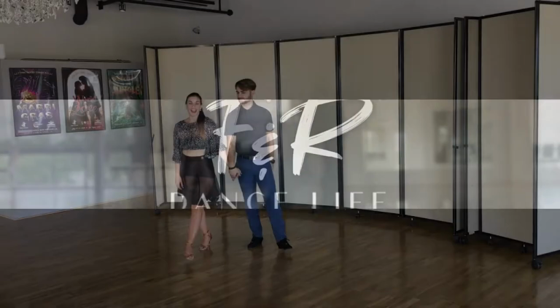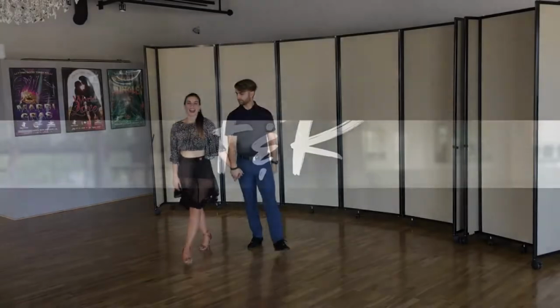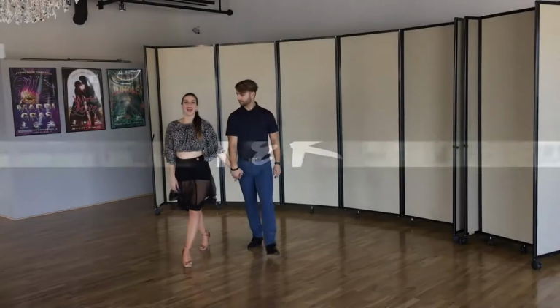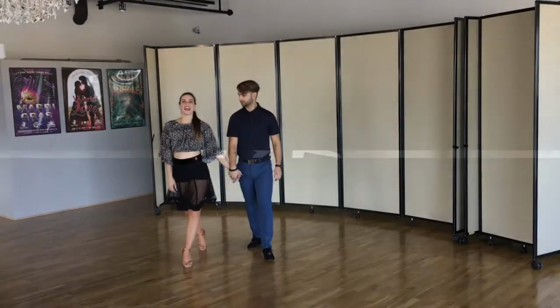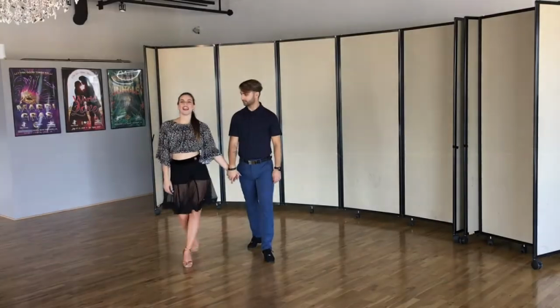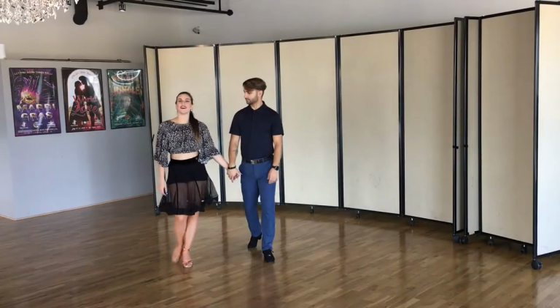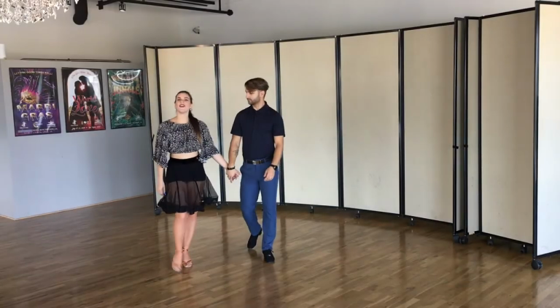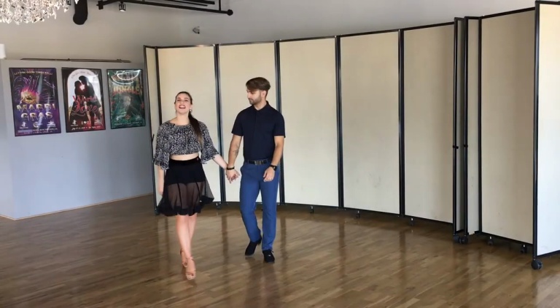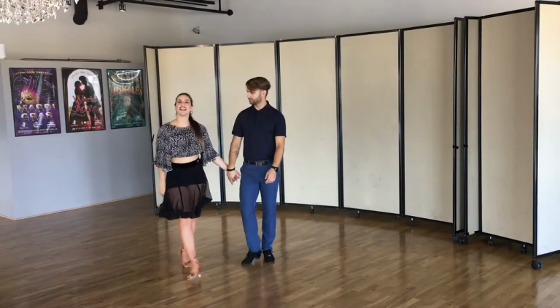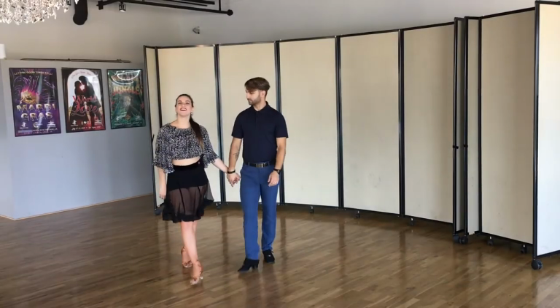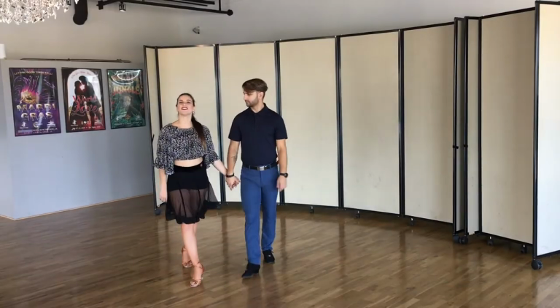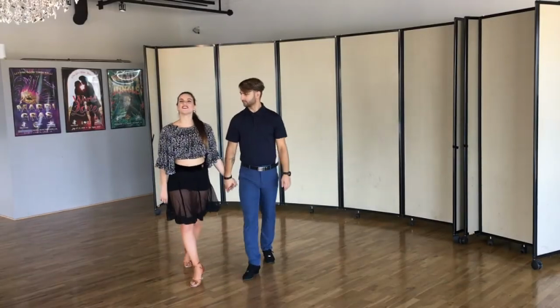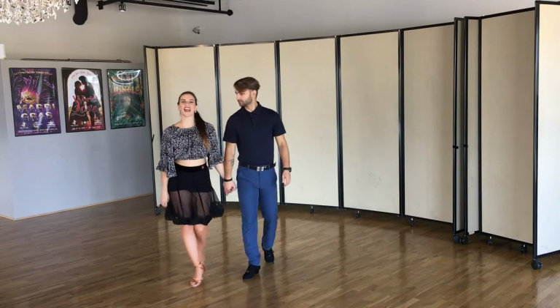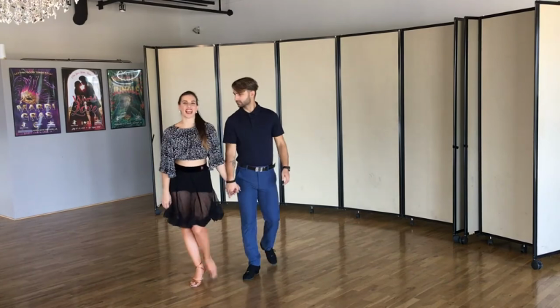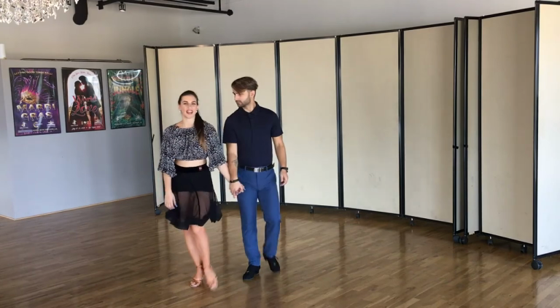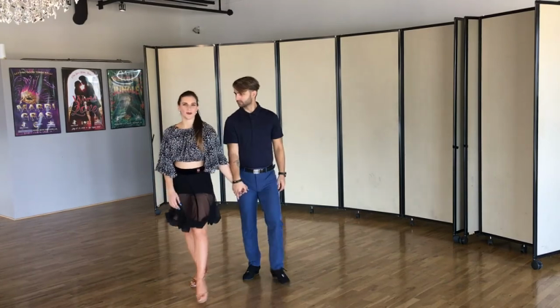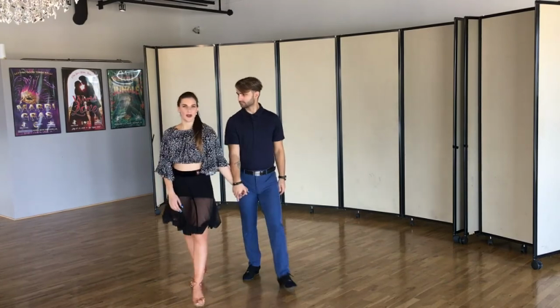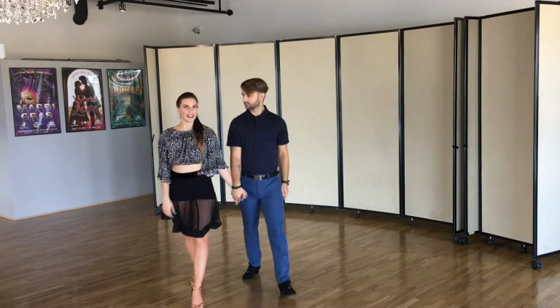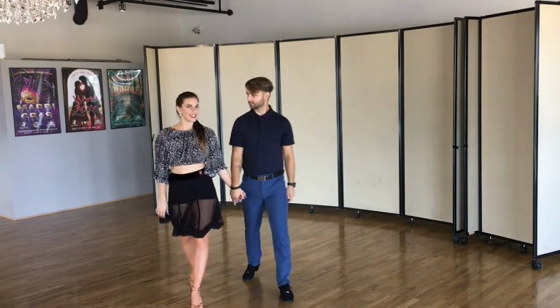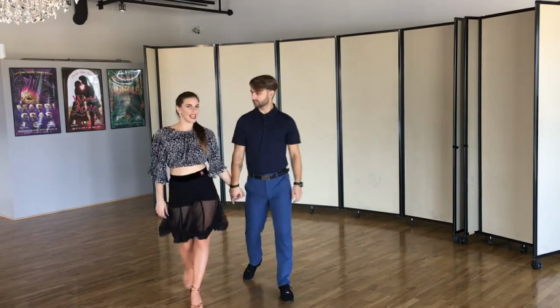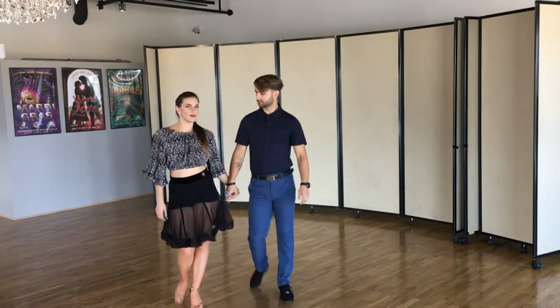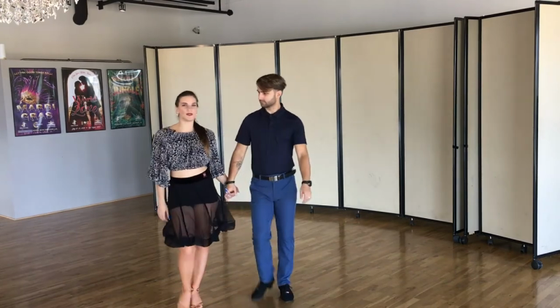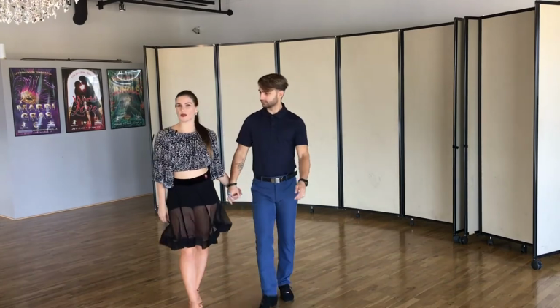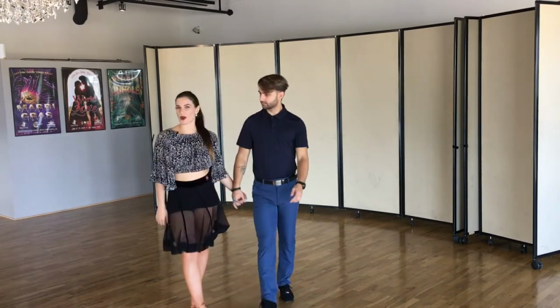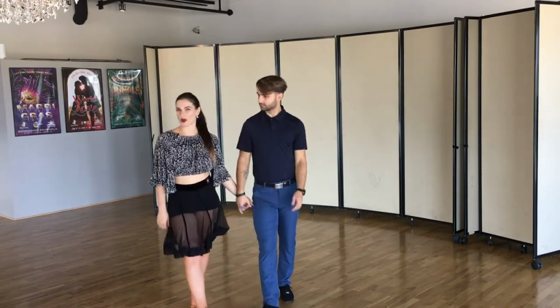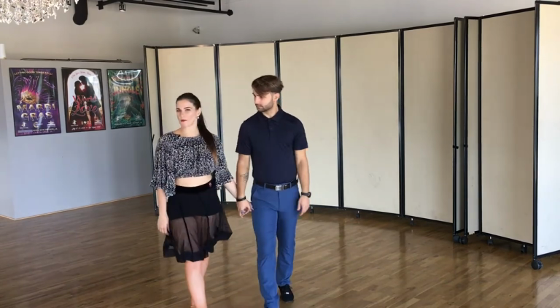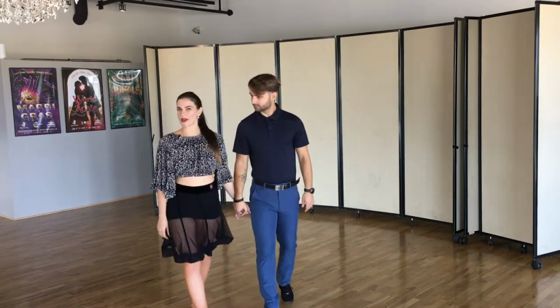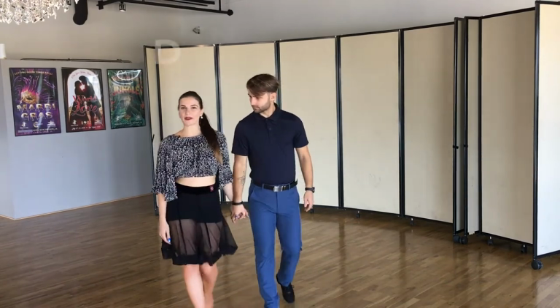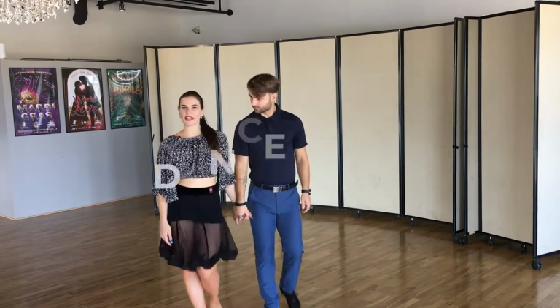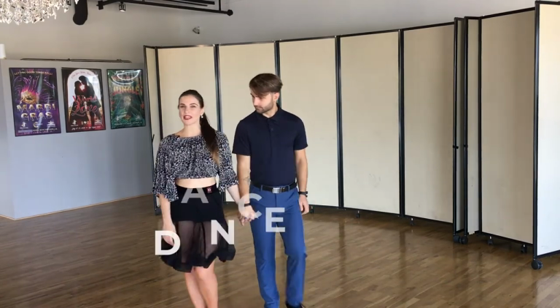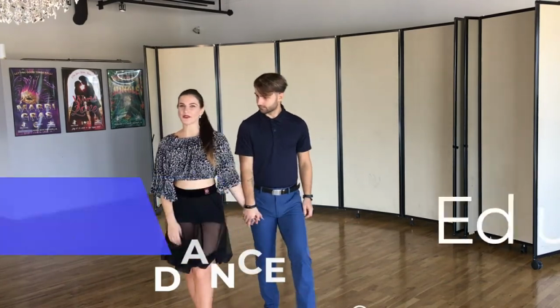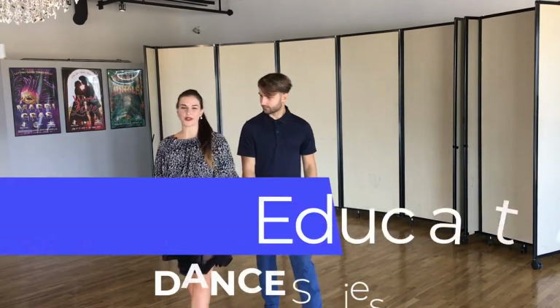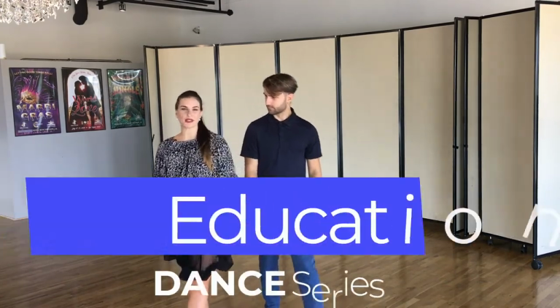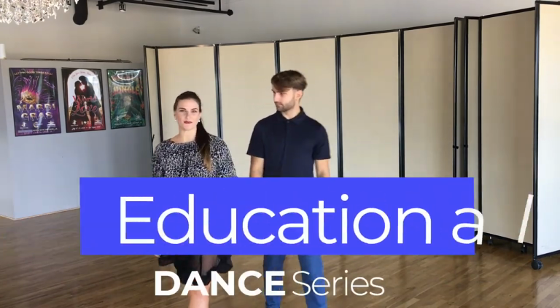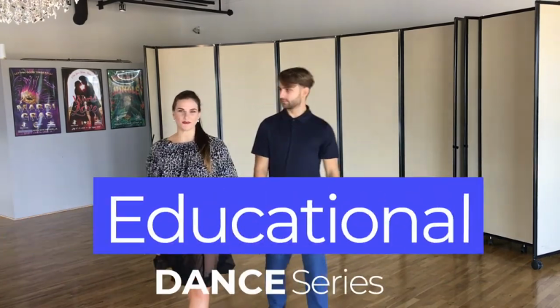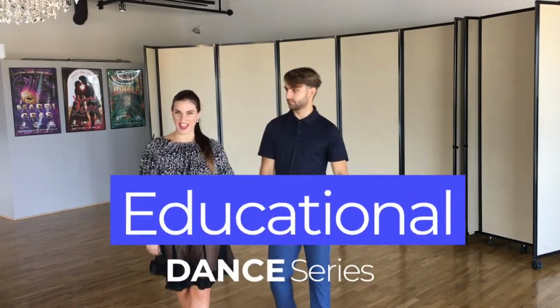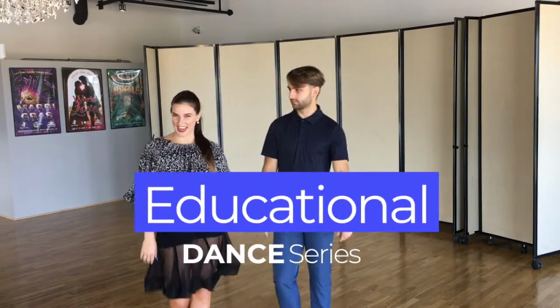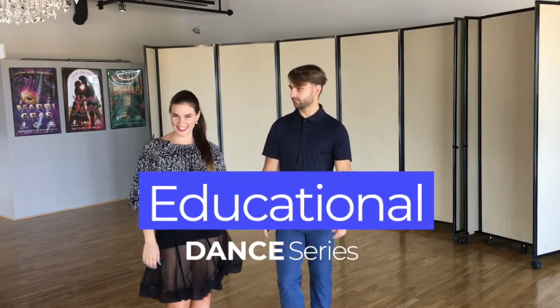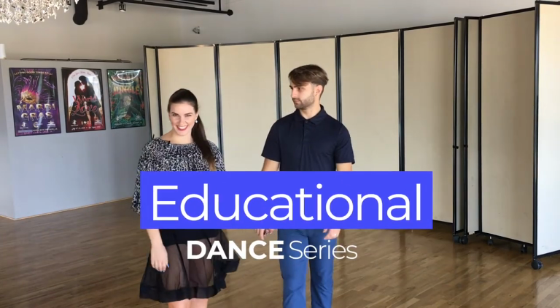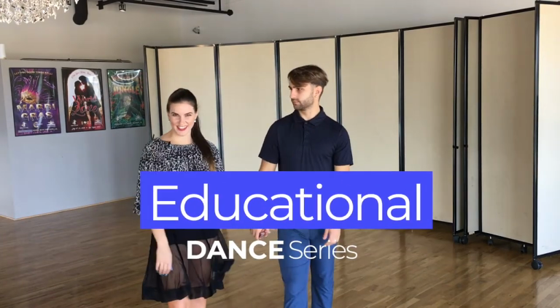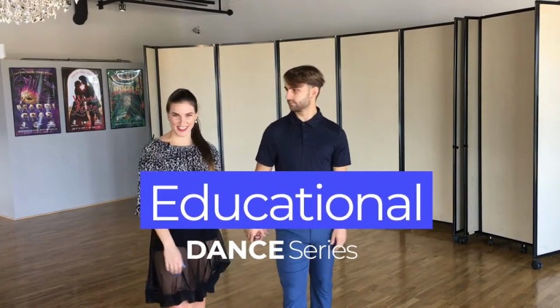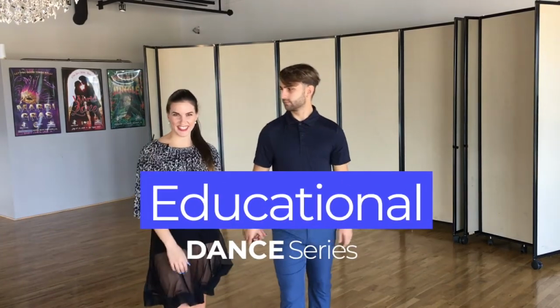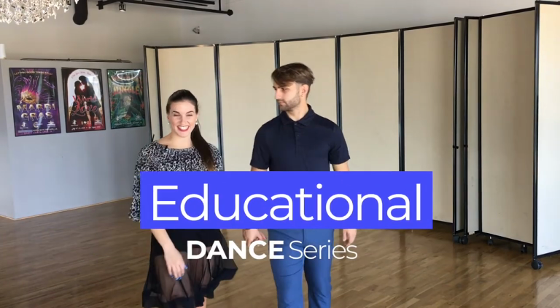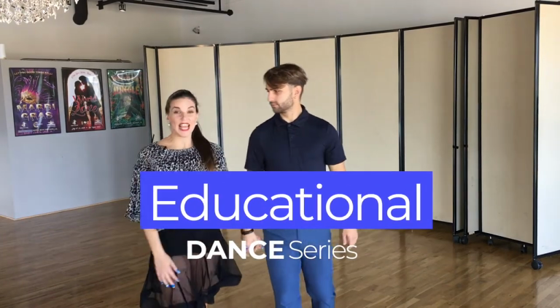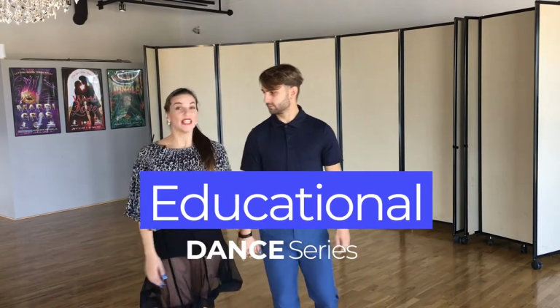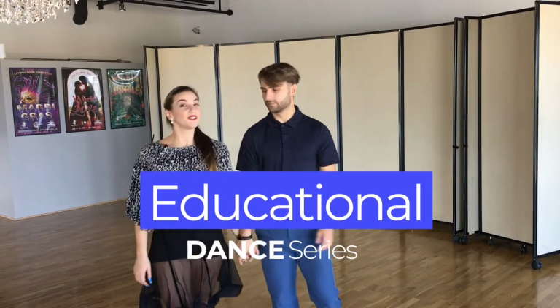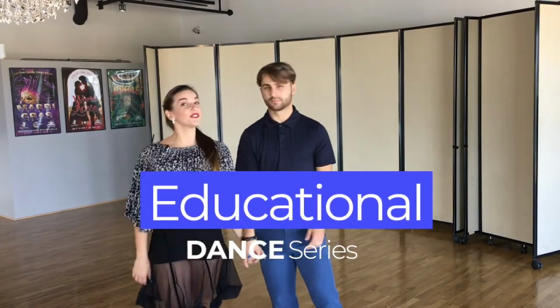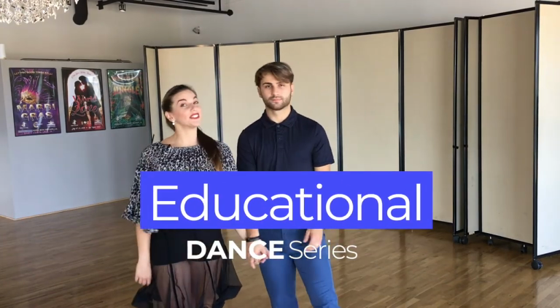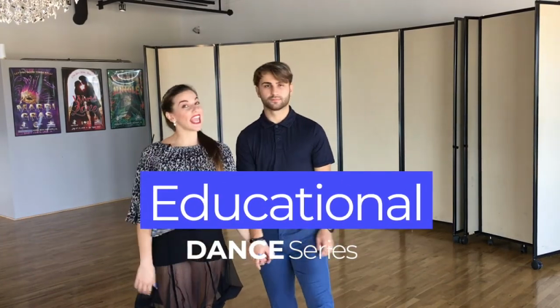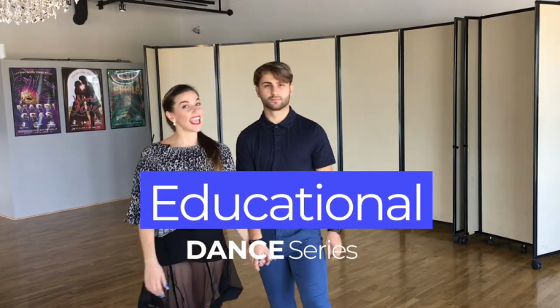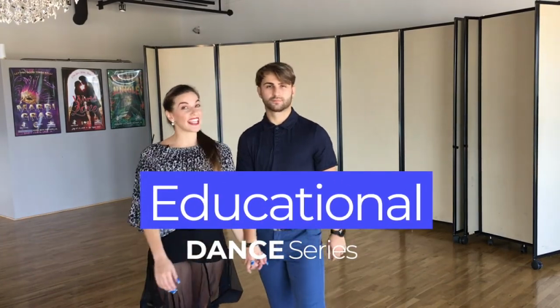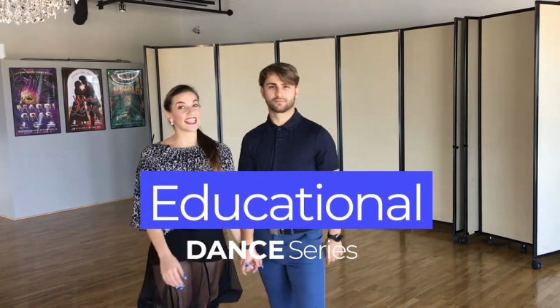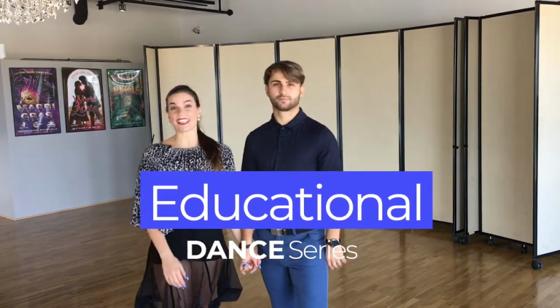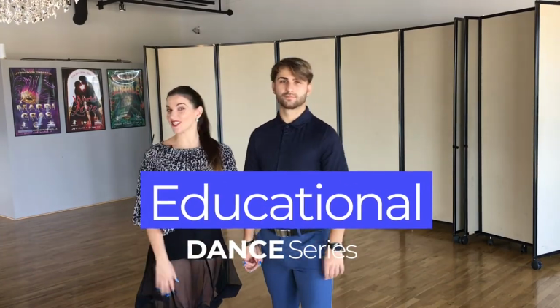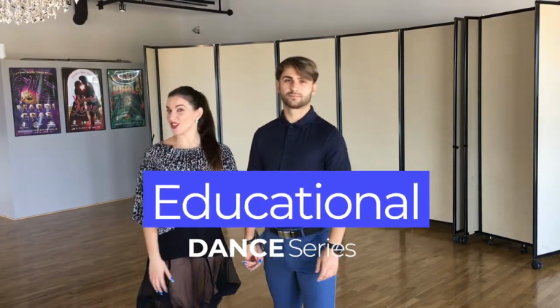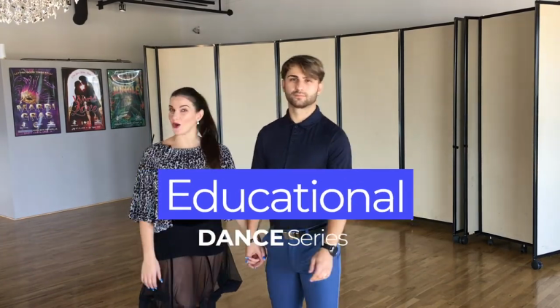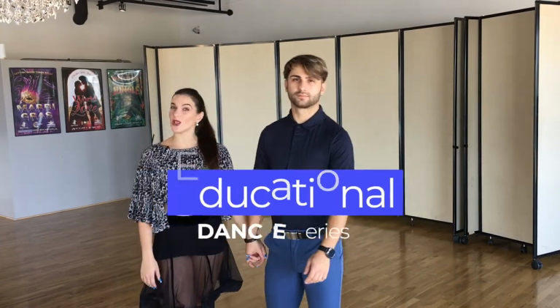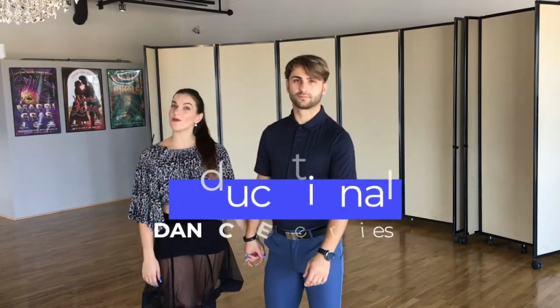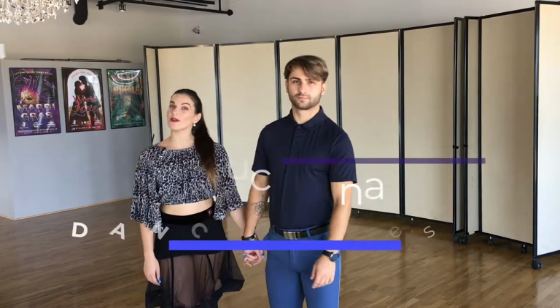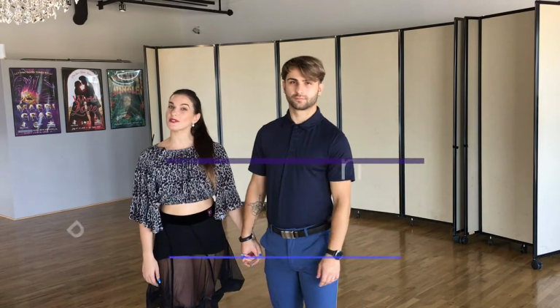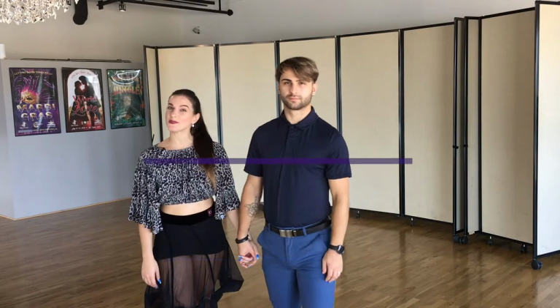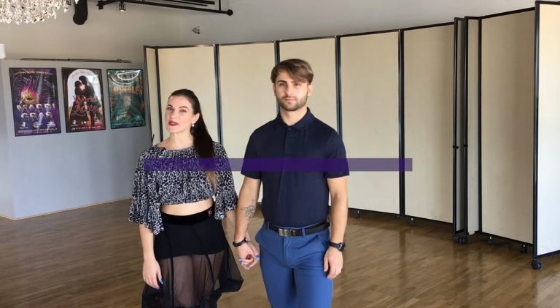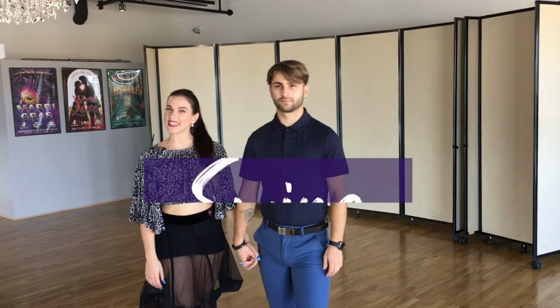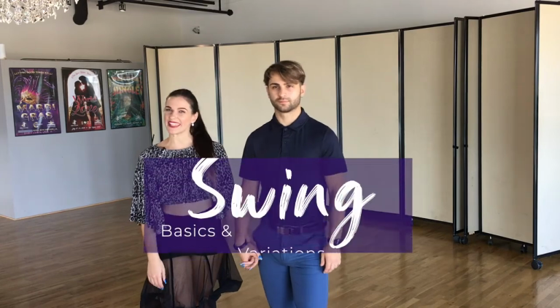Hello, hello and welcome to our American Rhythm Dance Series. Today it's all about swing.